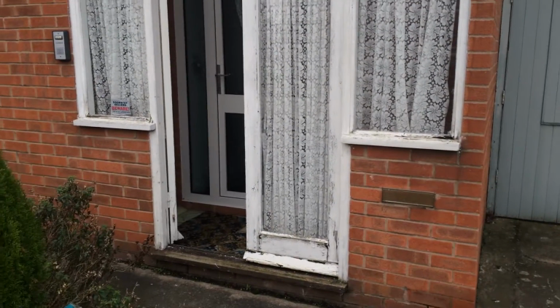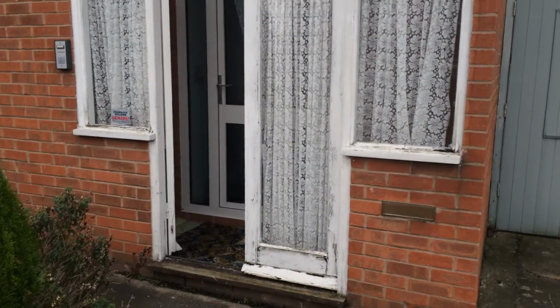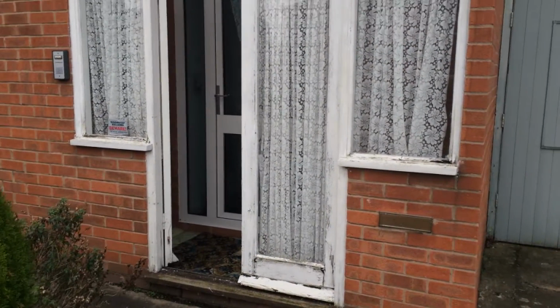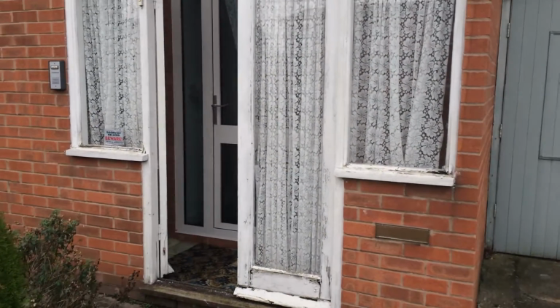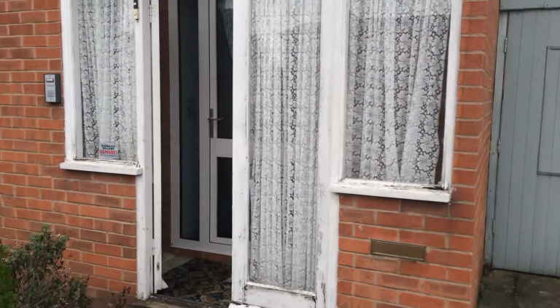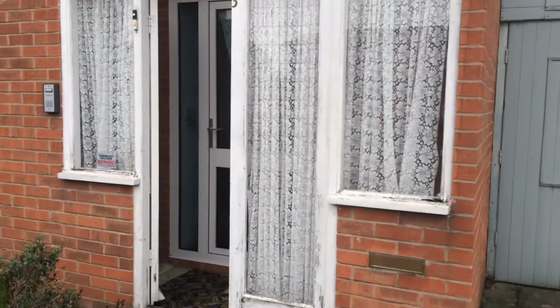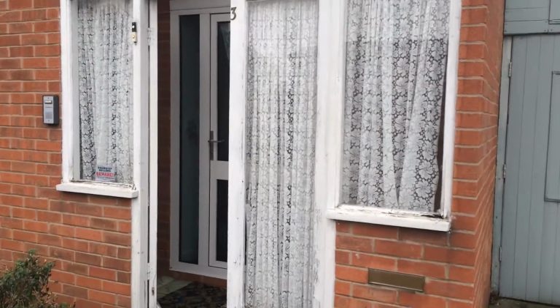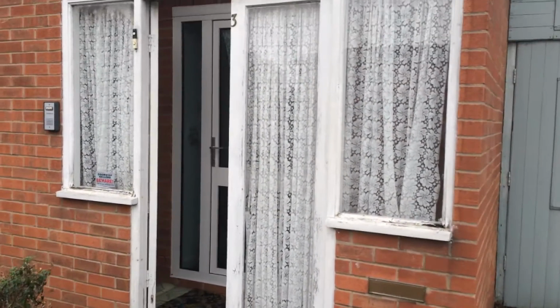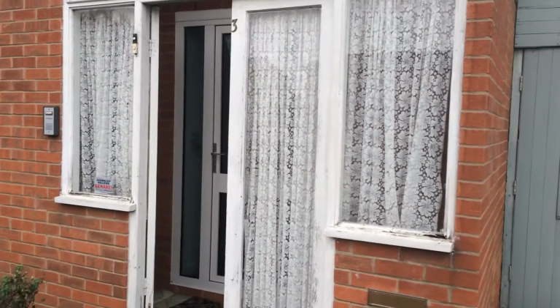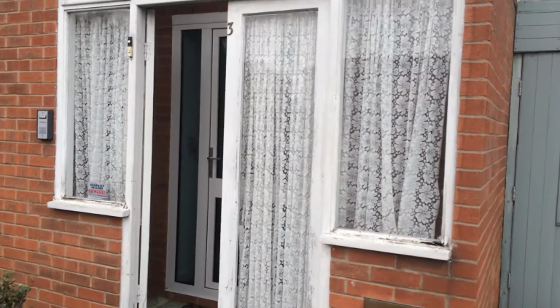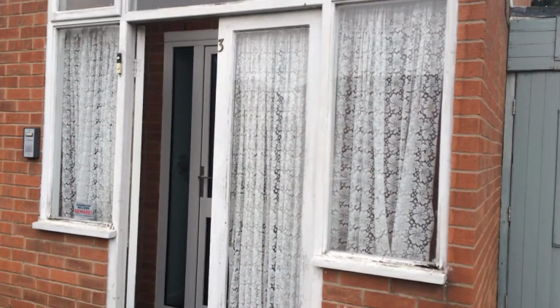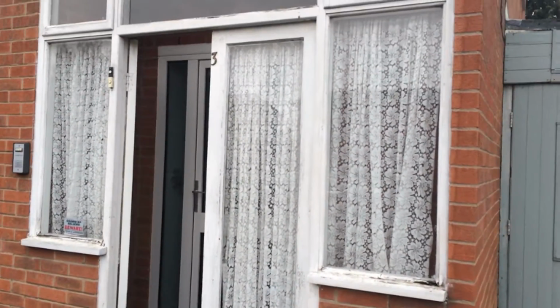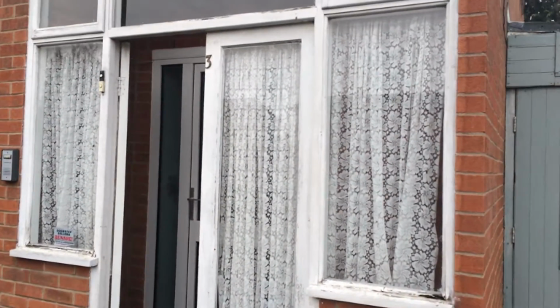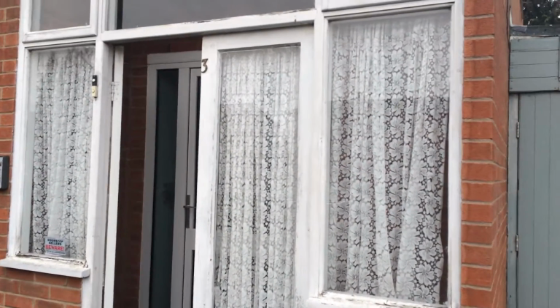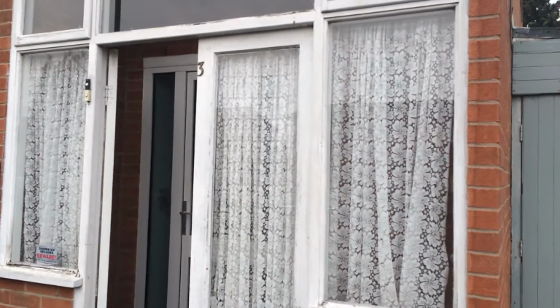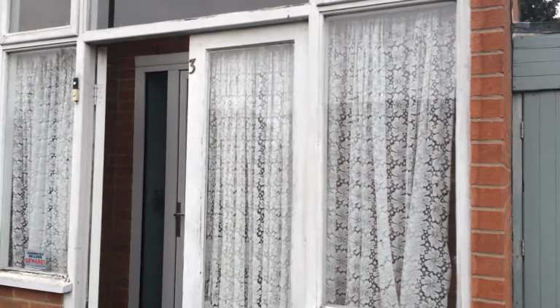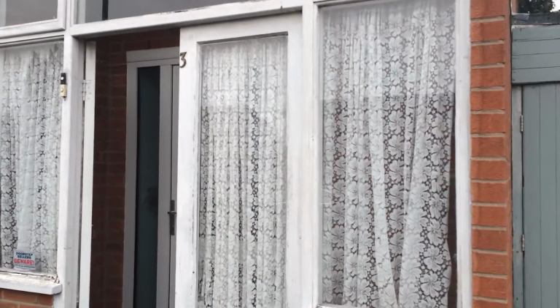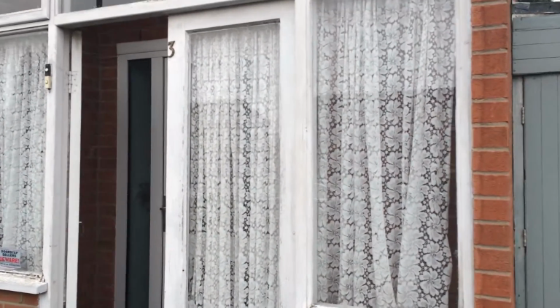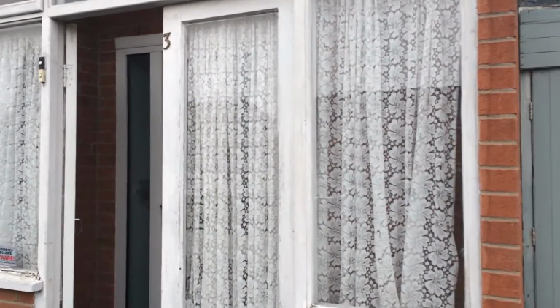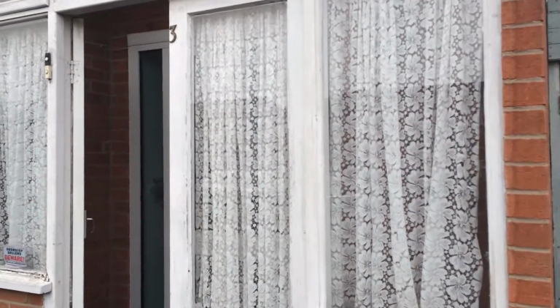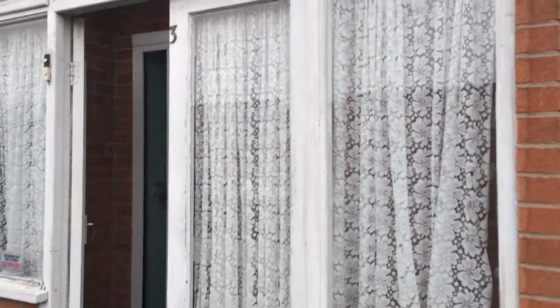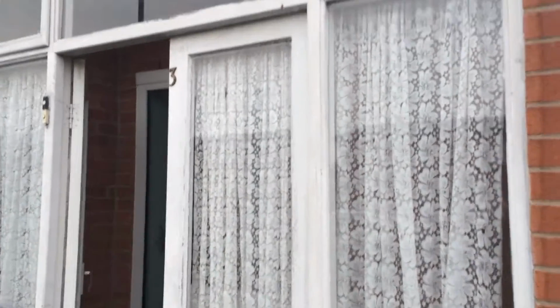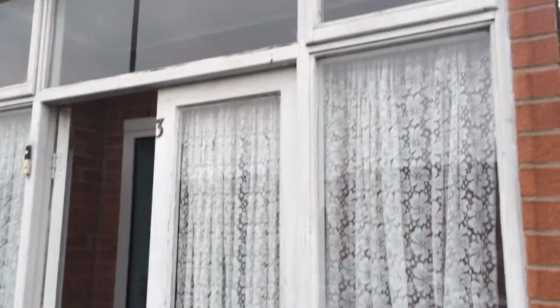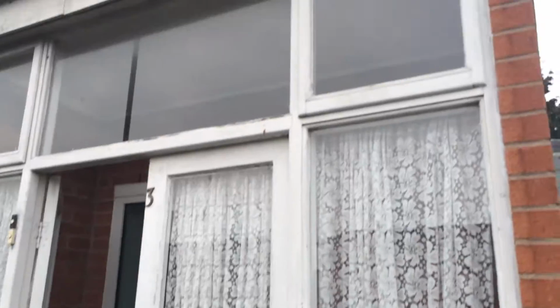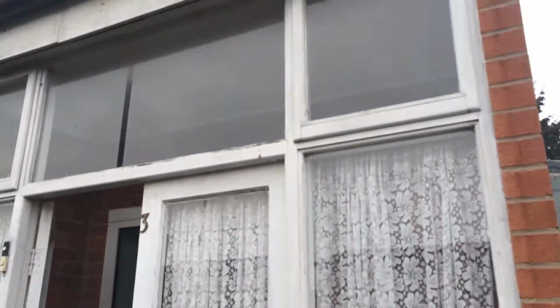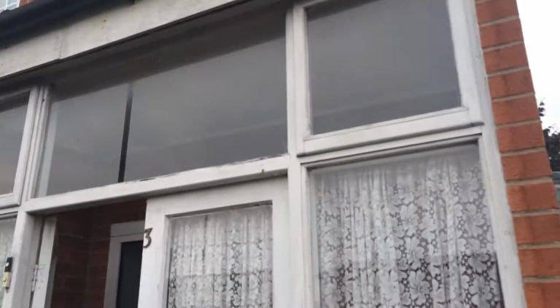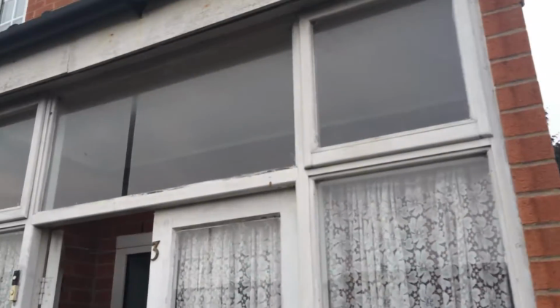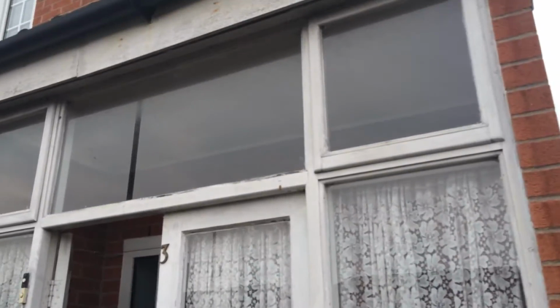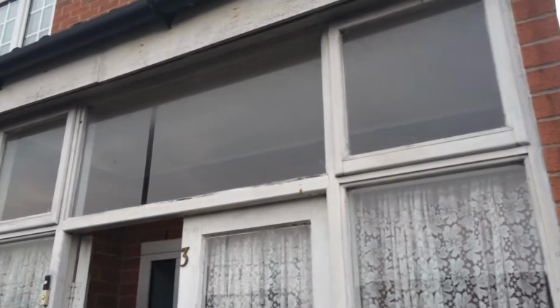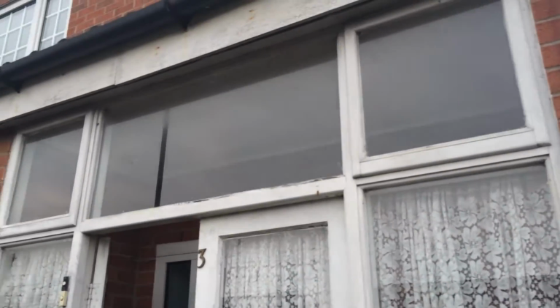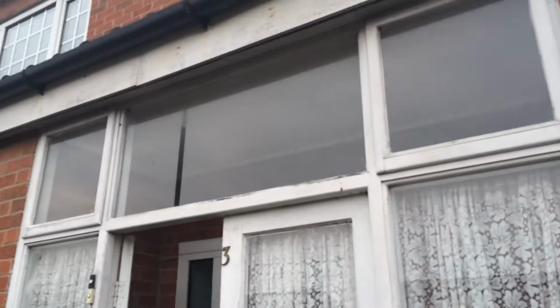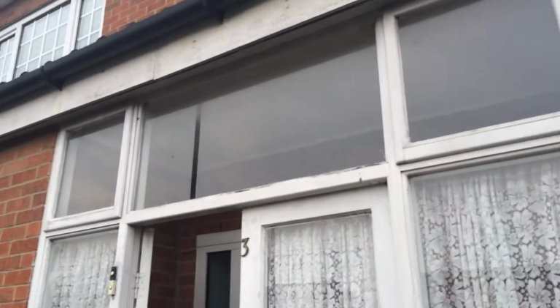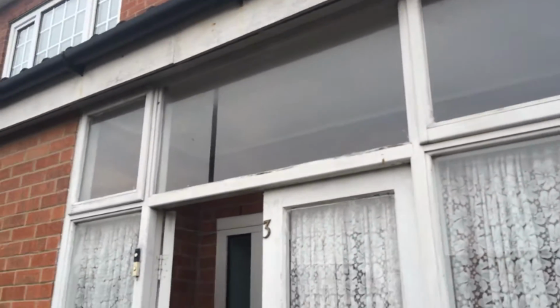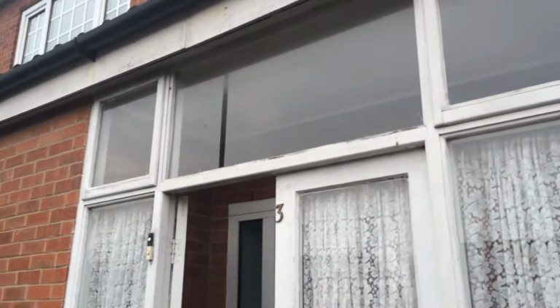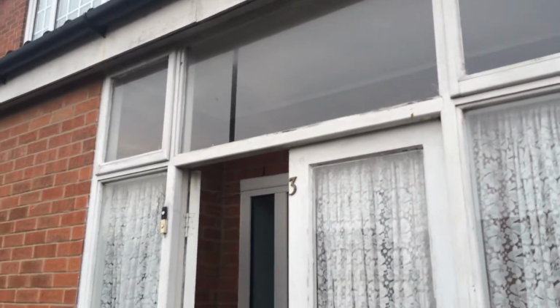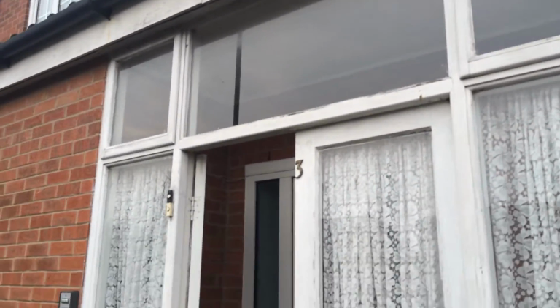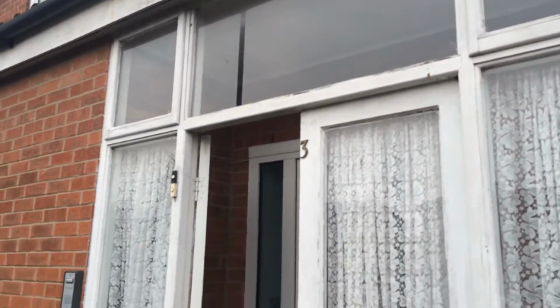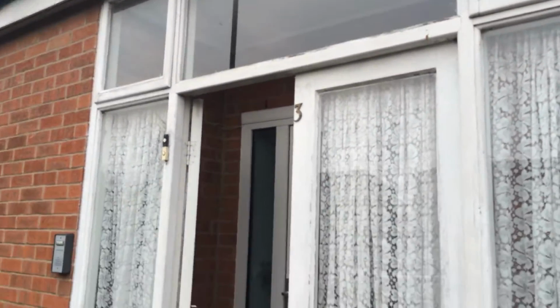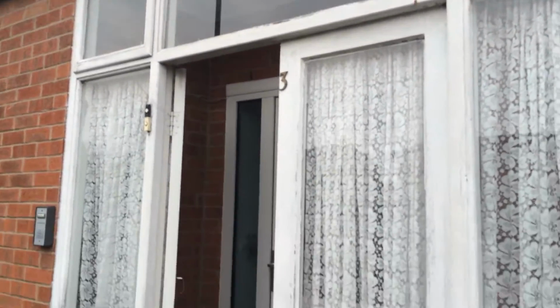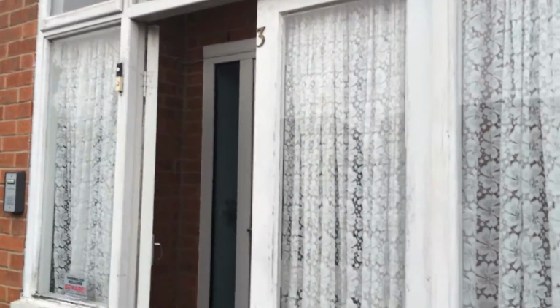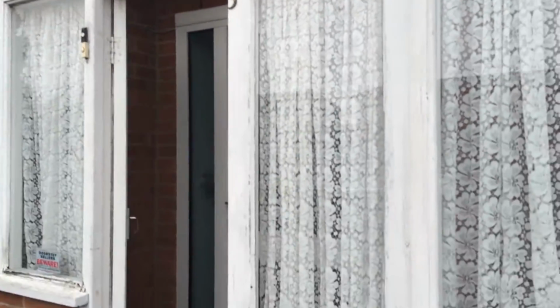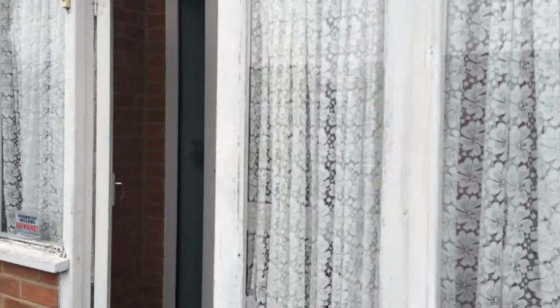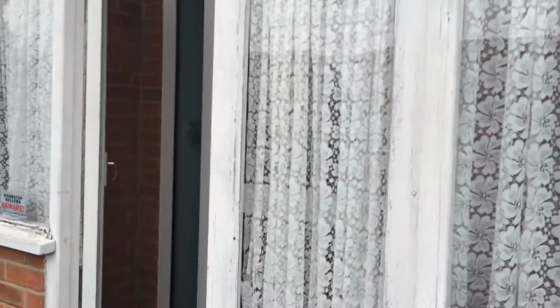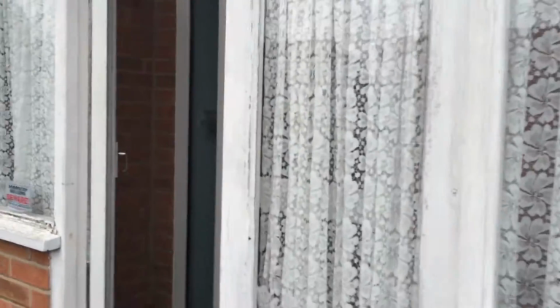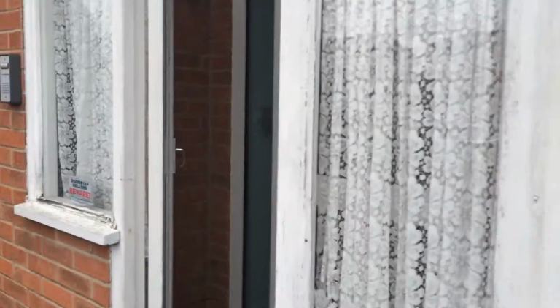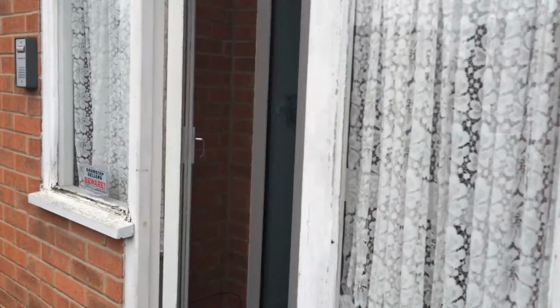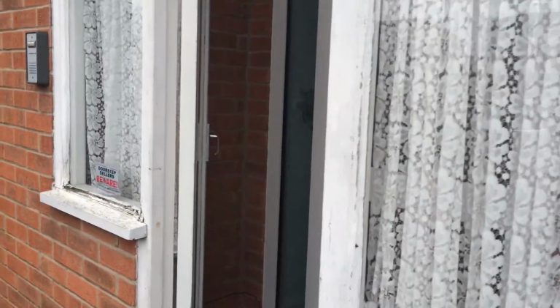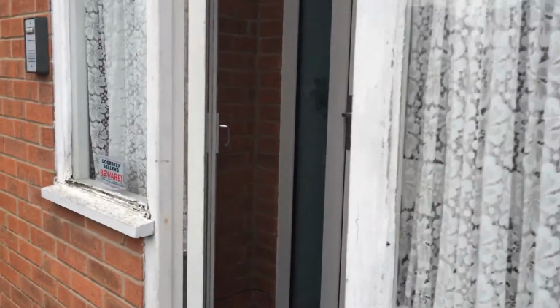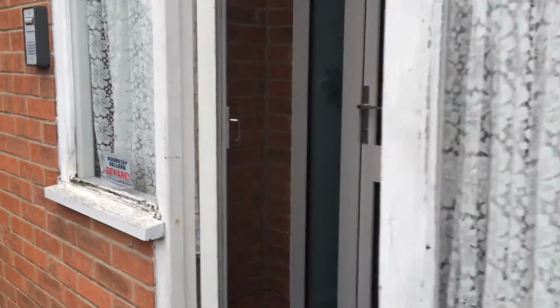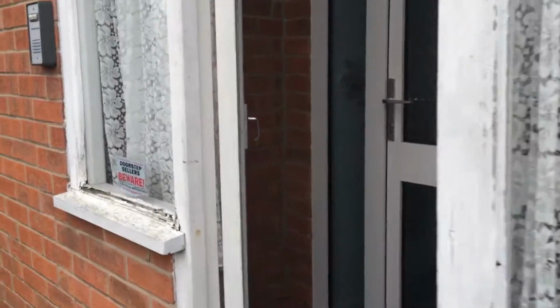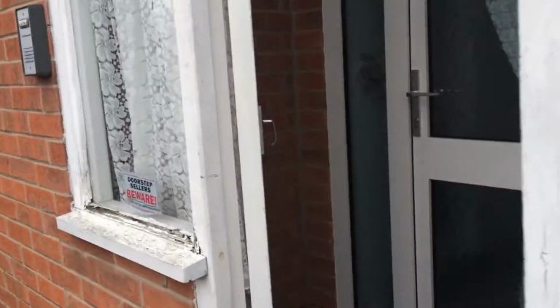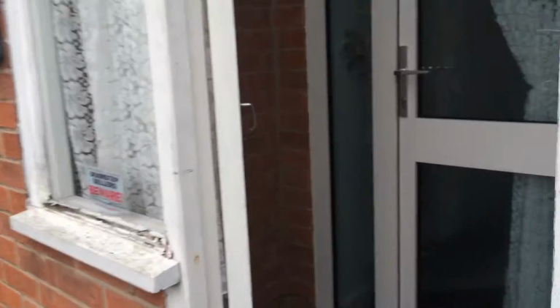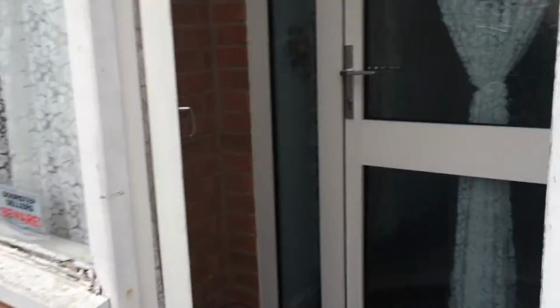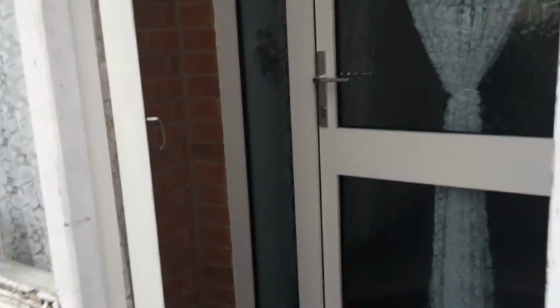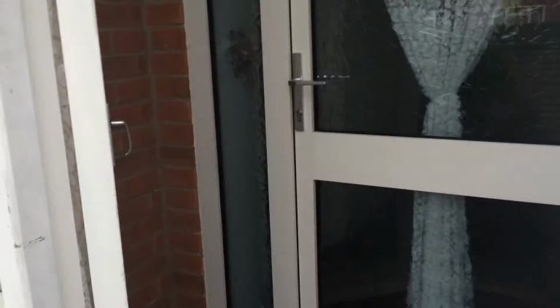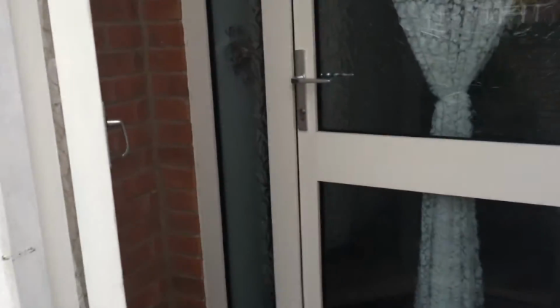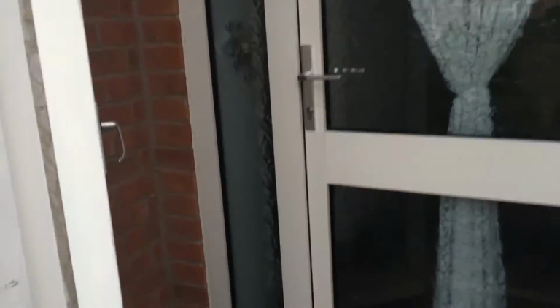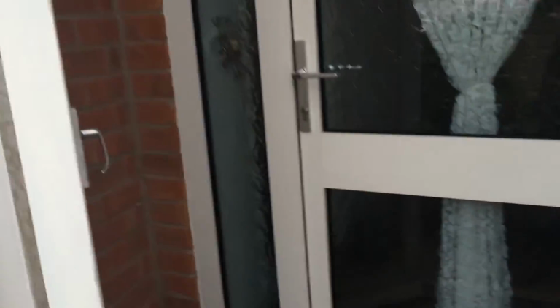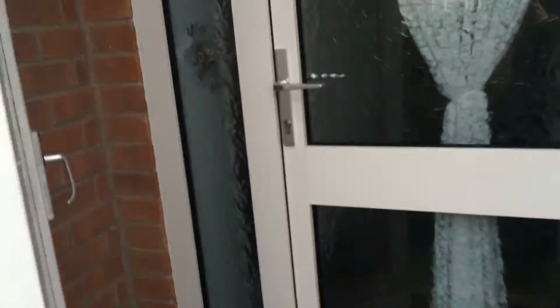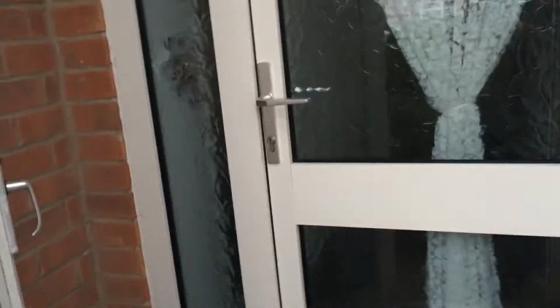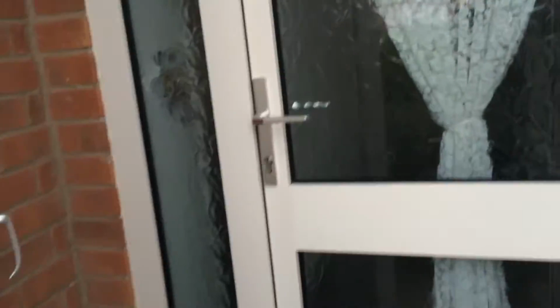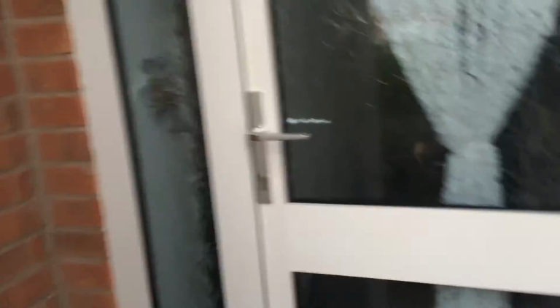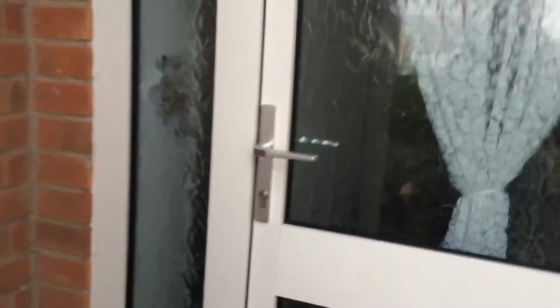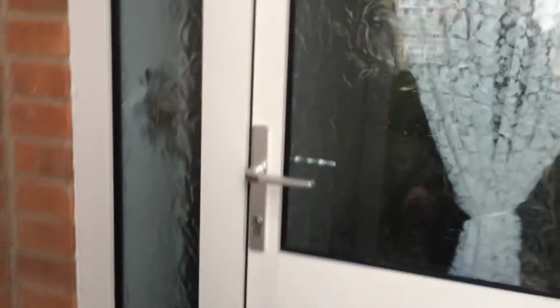I'm going to replace that with a new window and door. I've got some transoms on the top, so it's quite a big unit. It's quite a big job to get that in, but it's no problem.